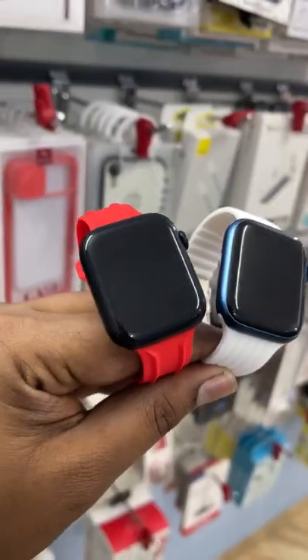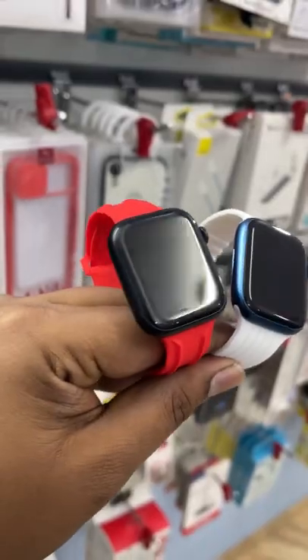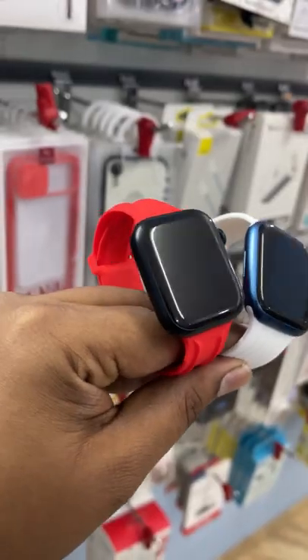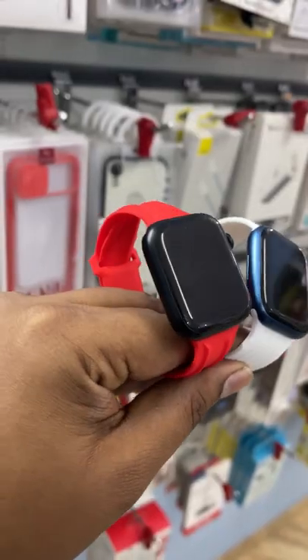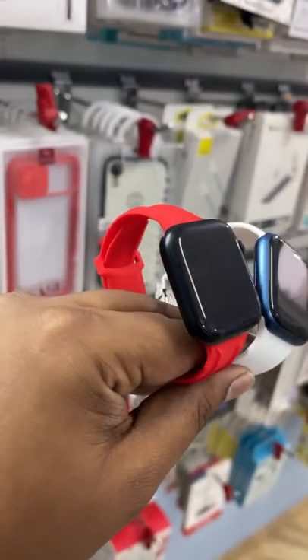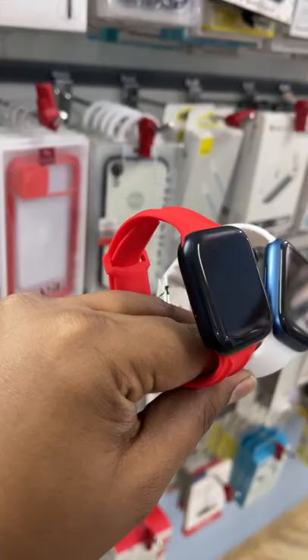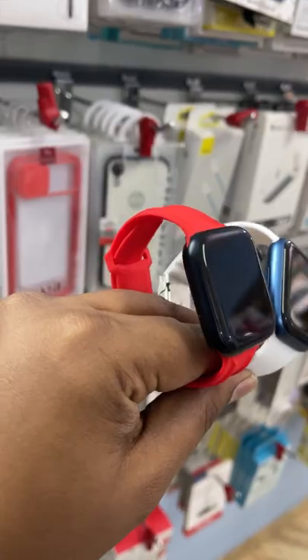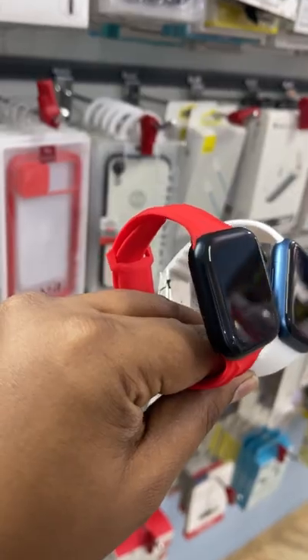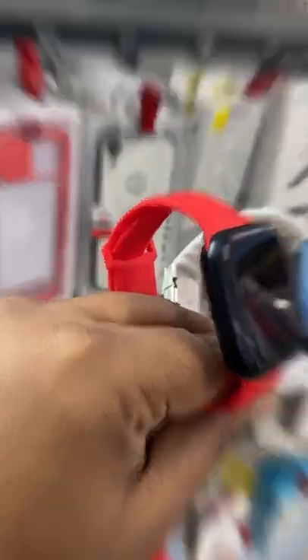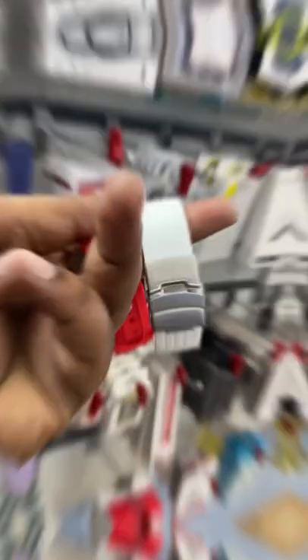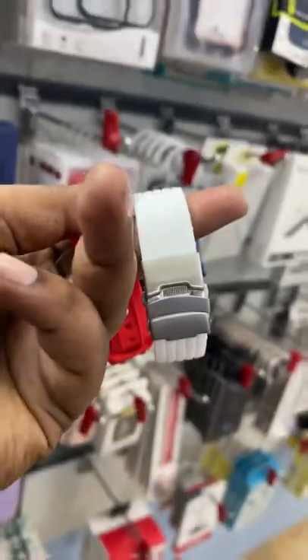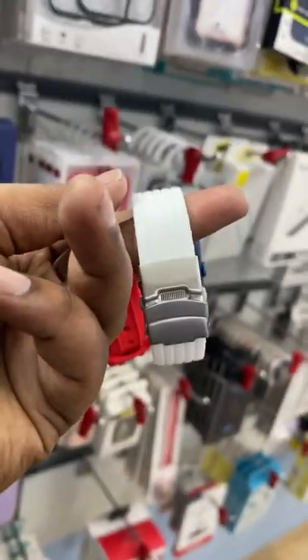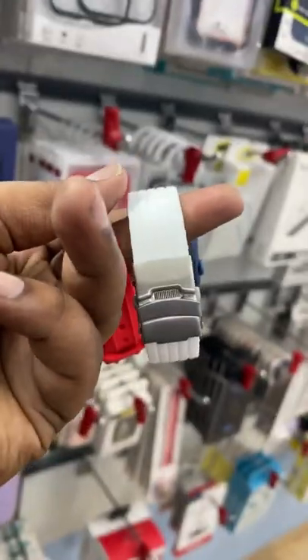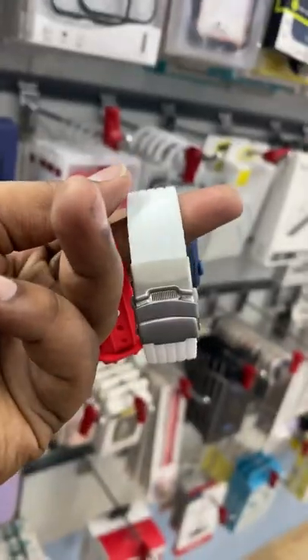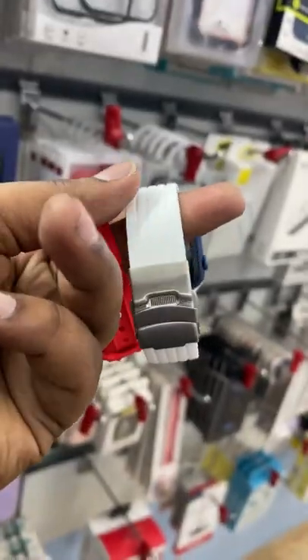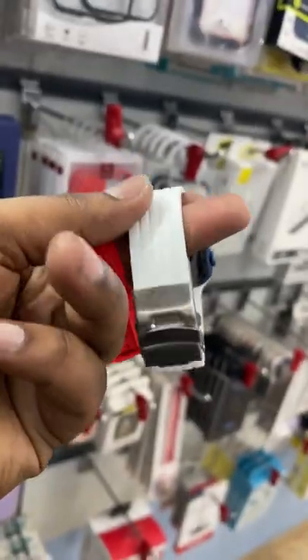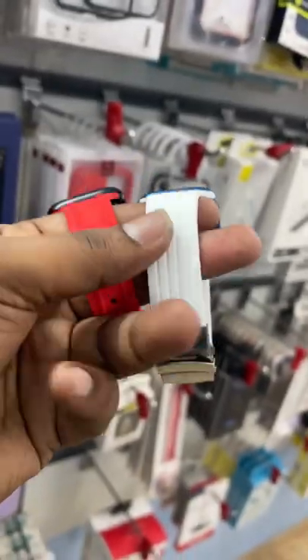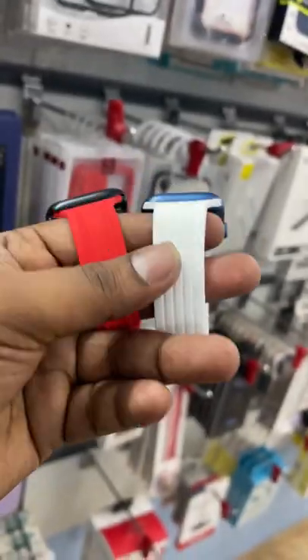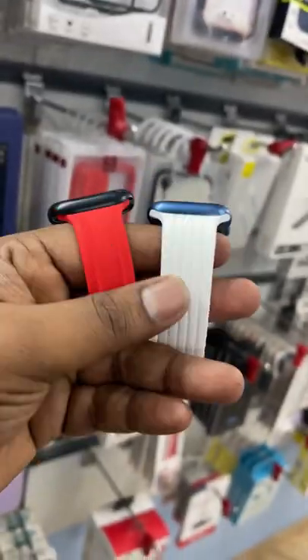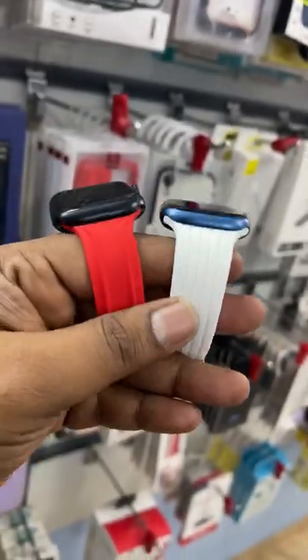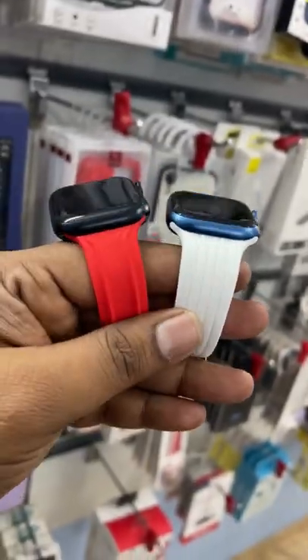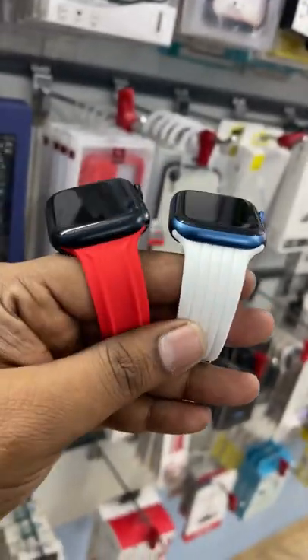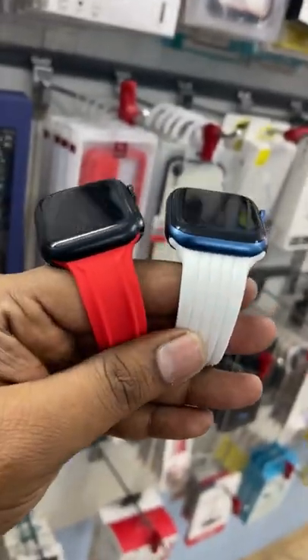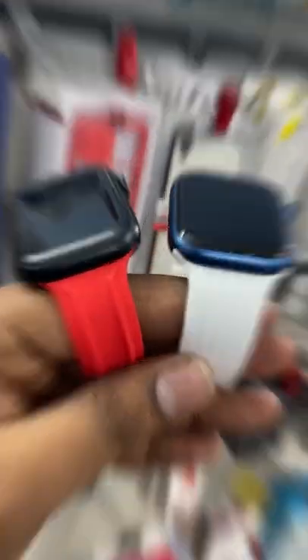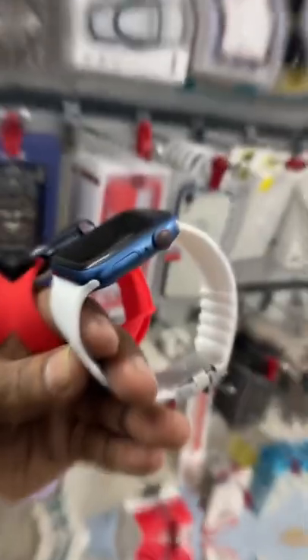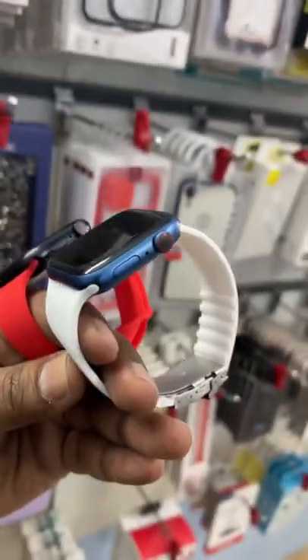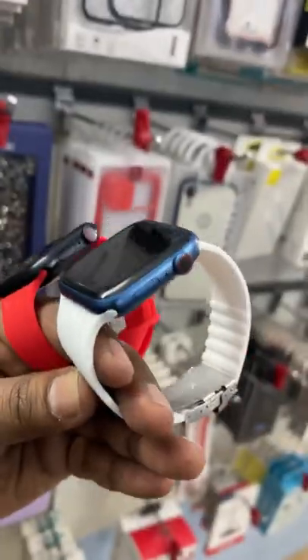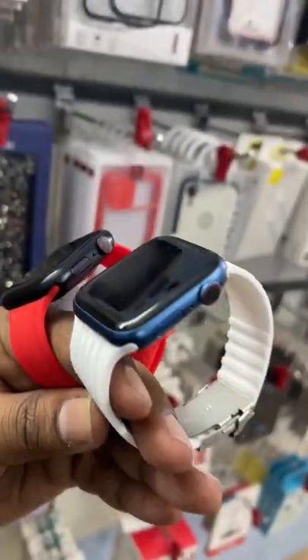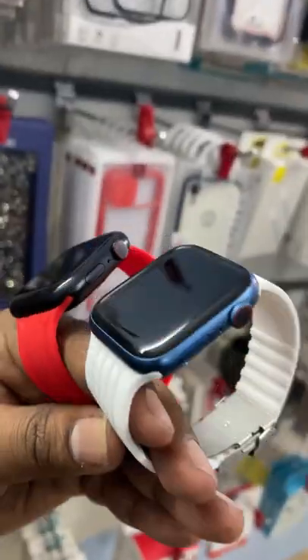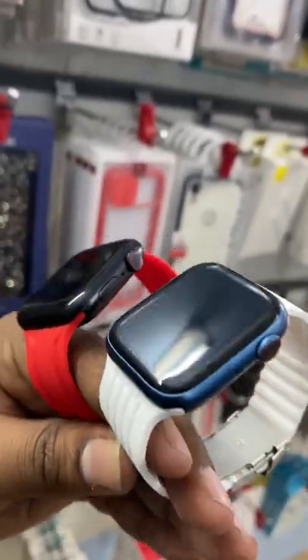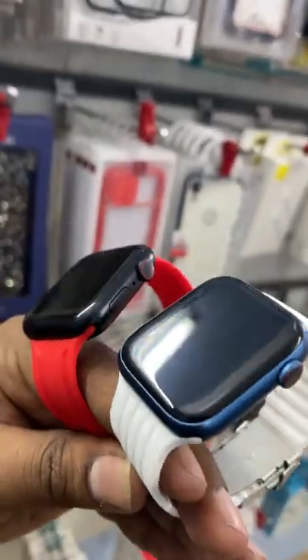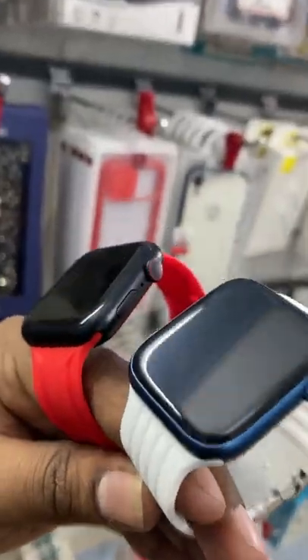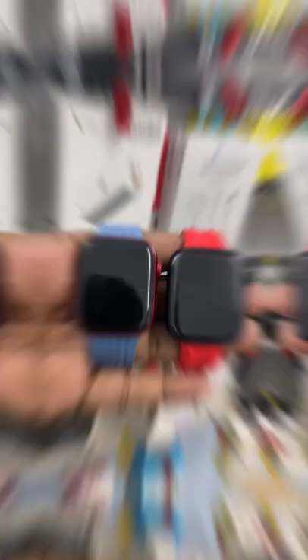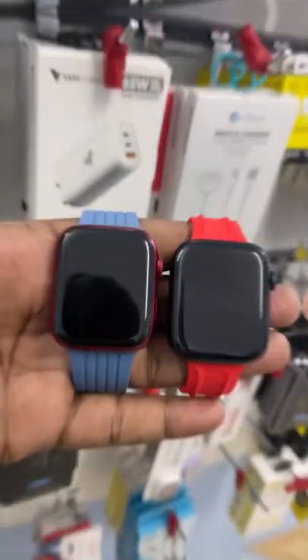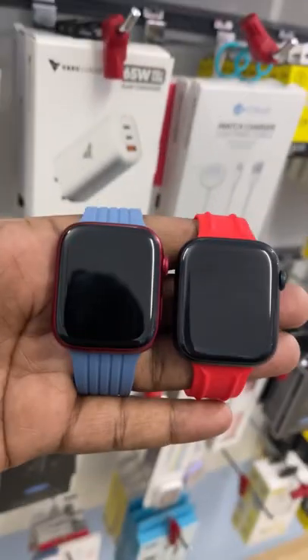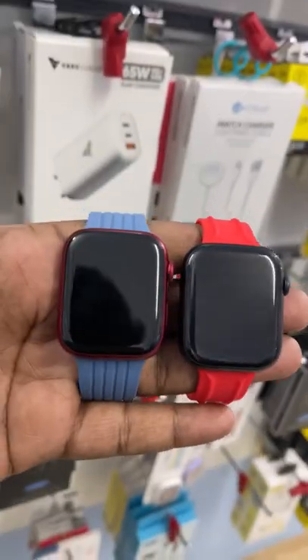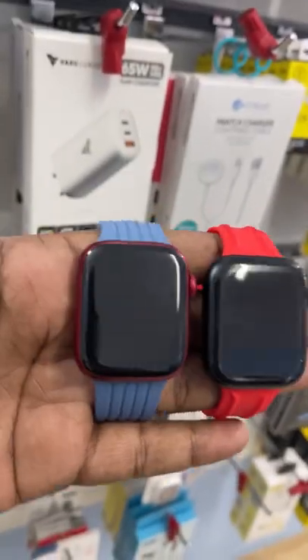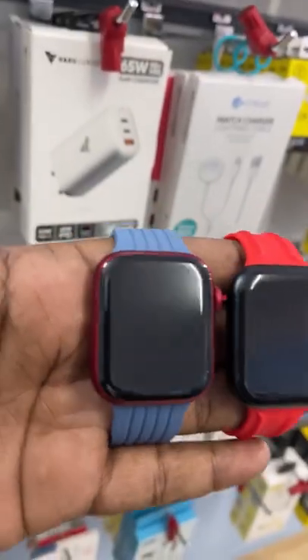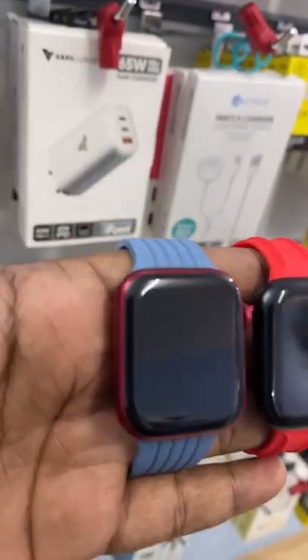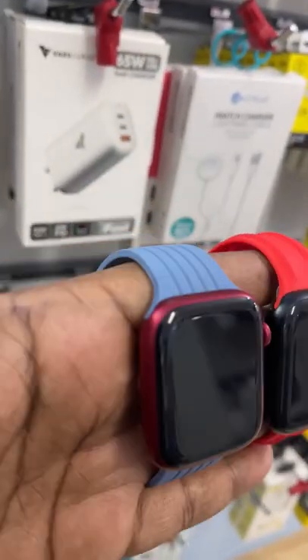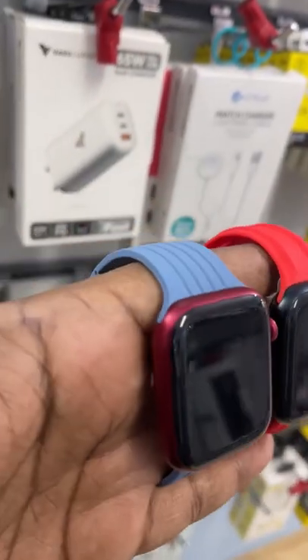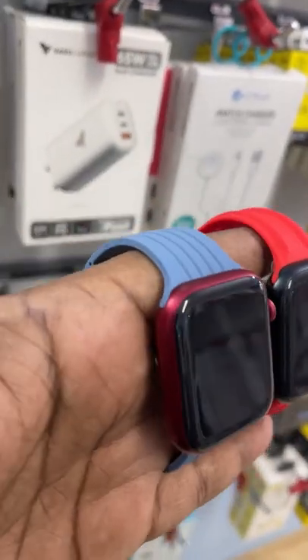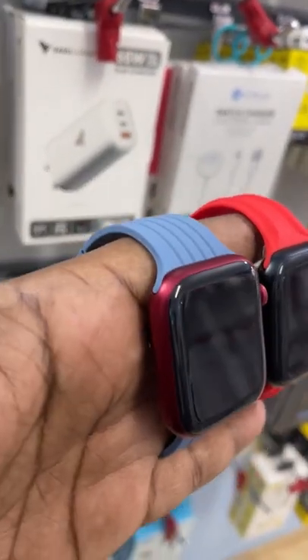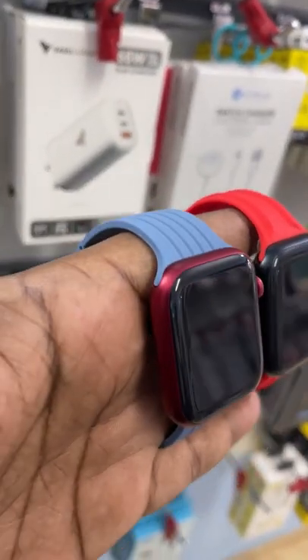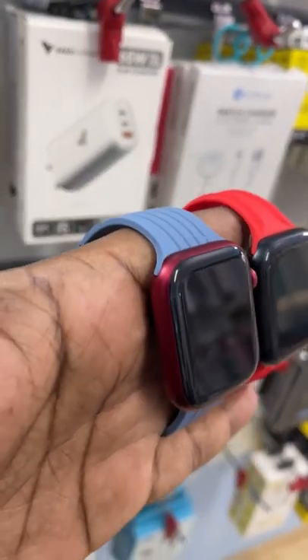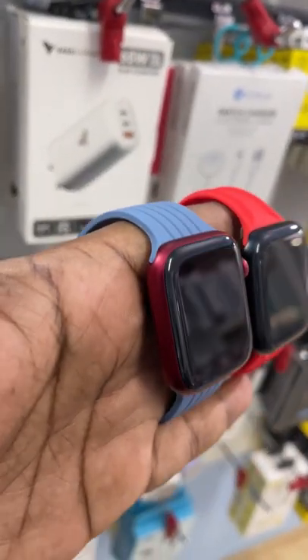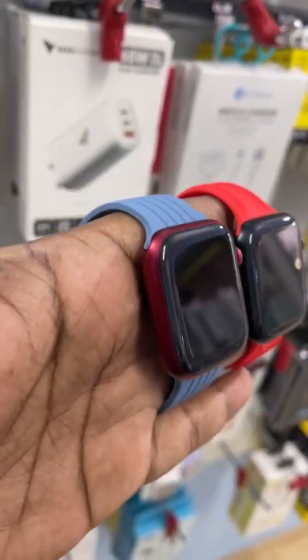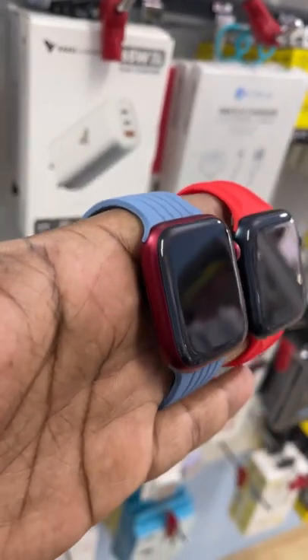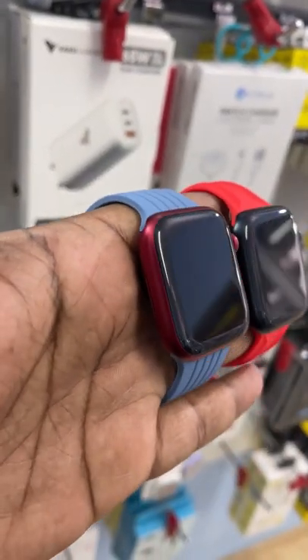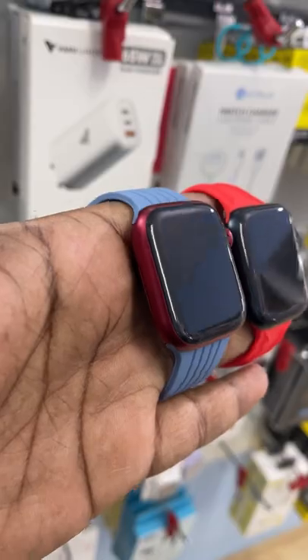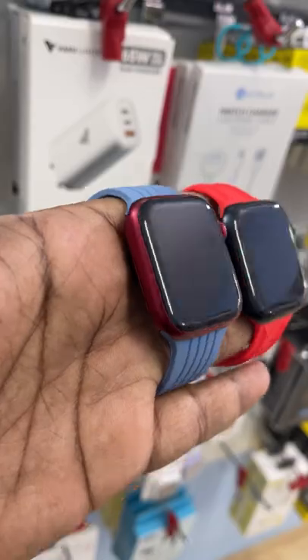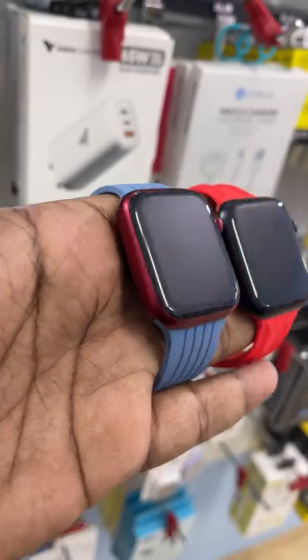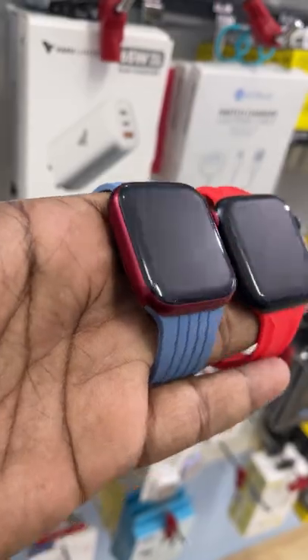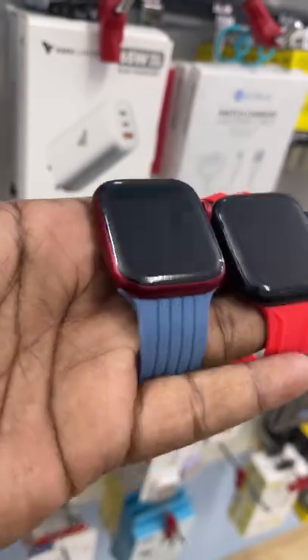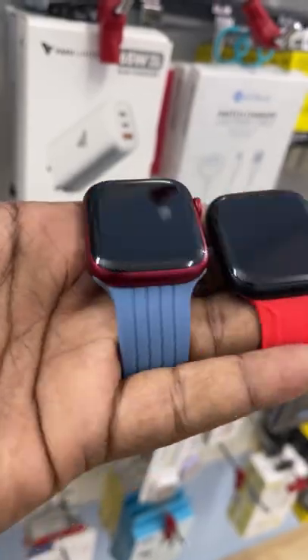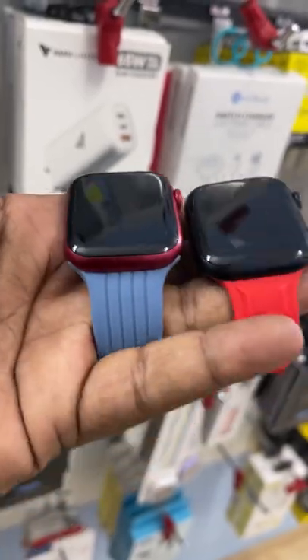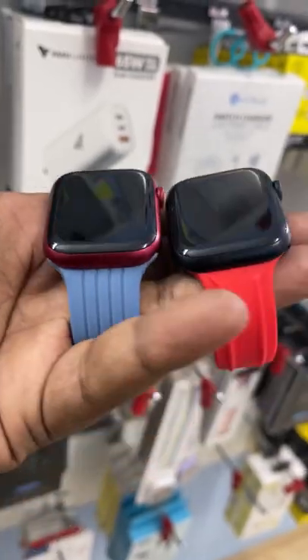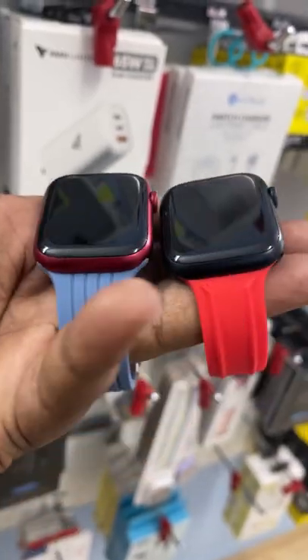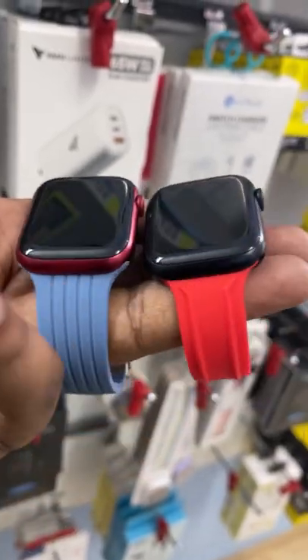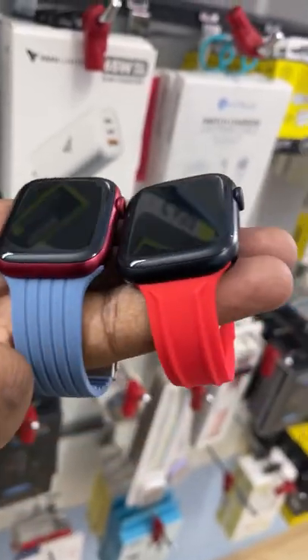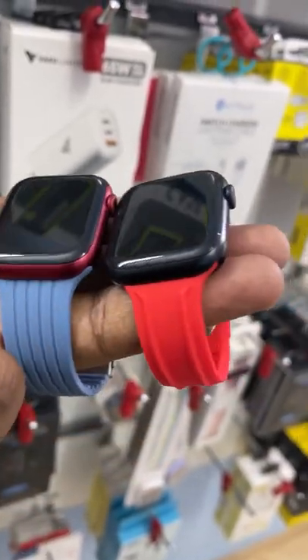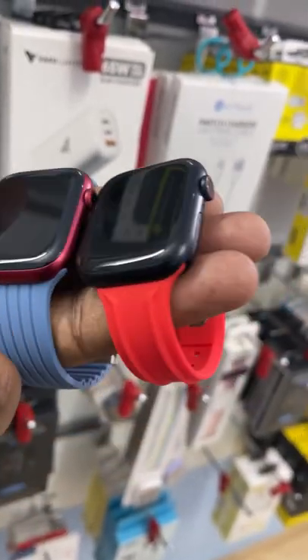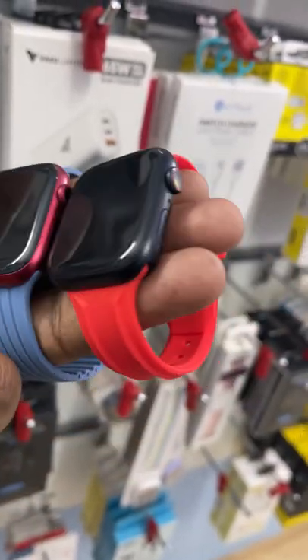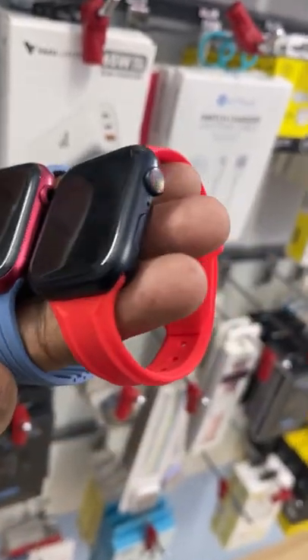In the watches, there is an official Apple warranty. Battery health is 100%.